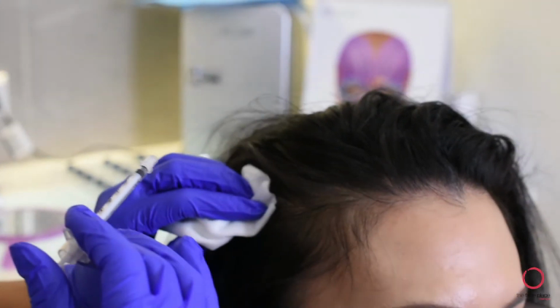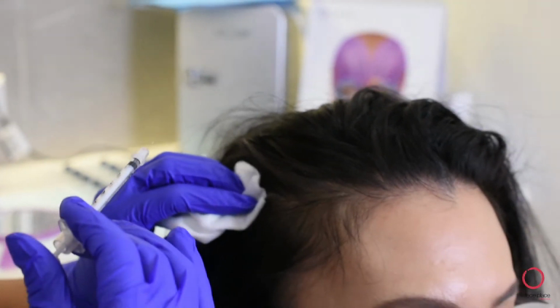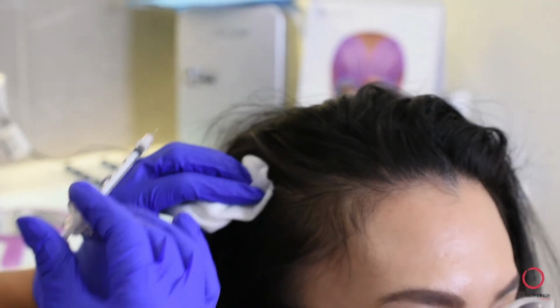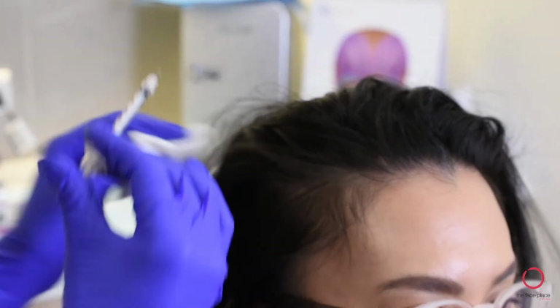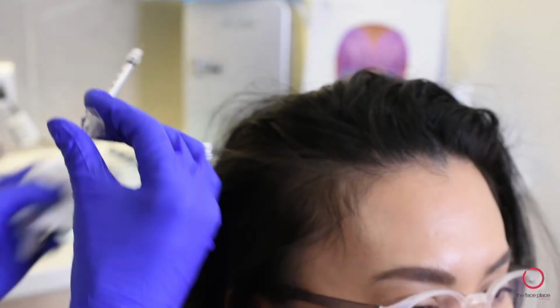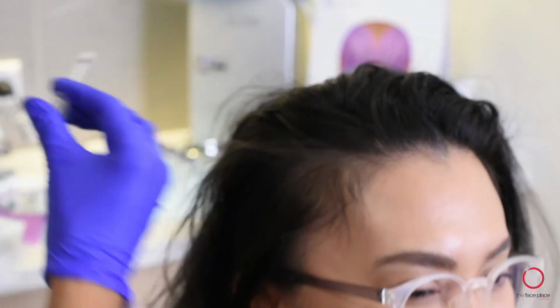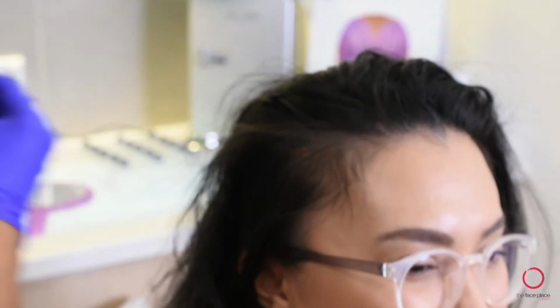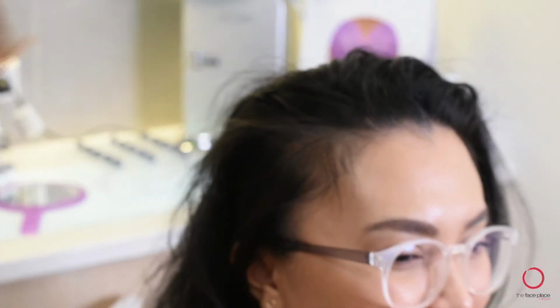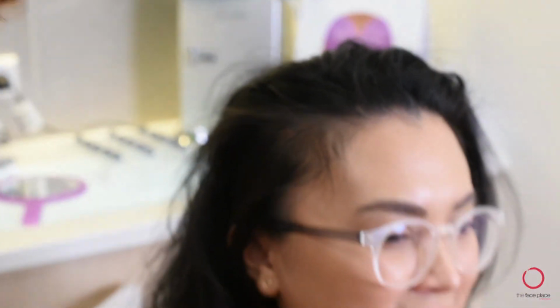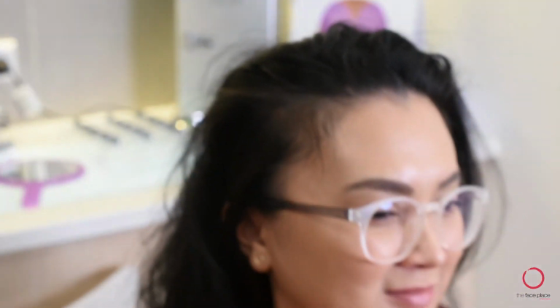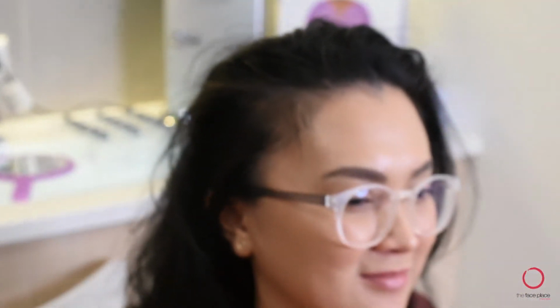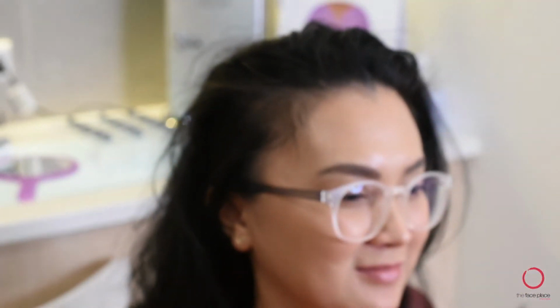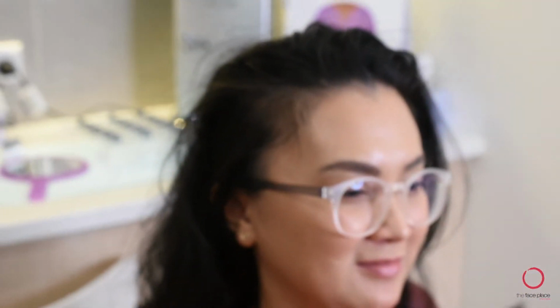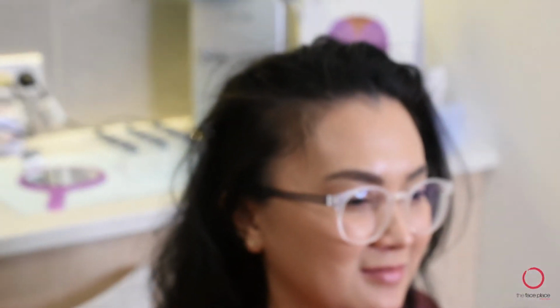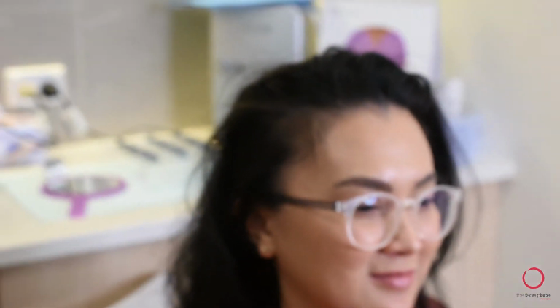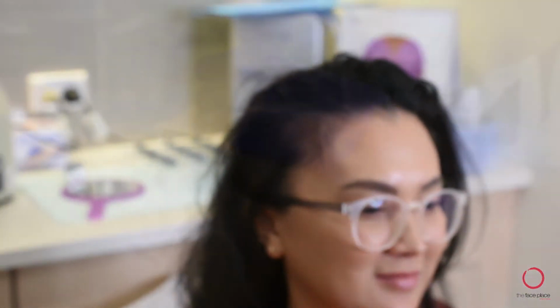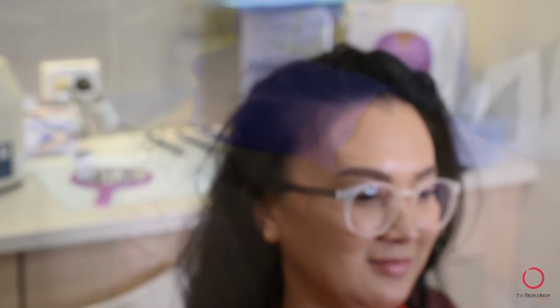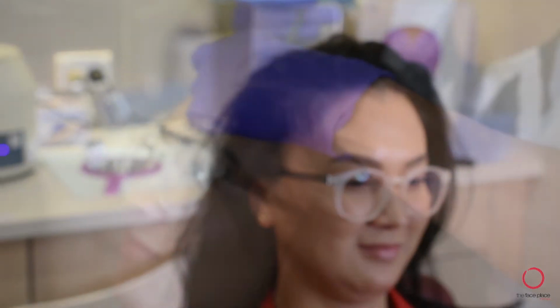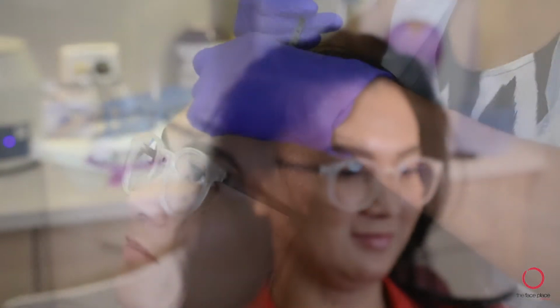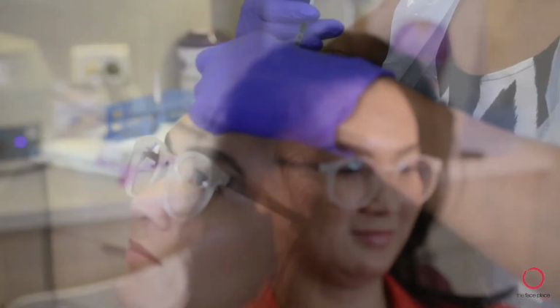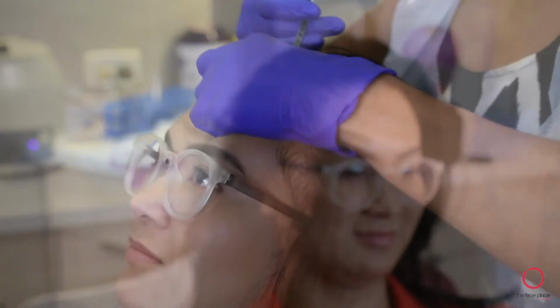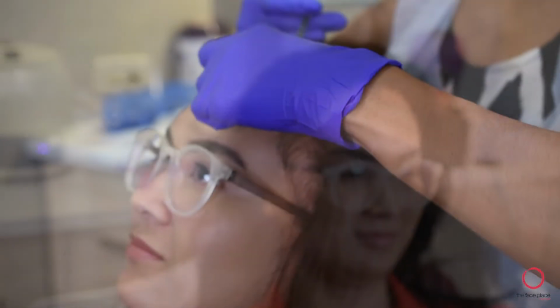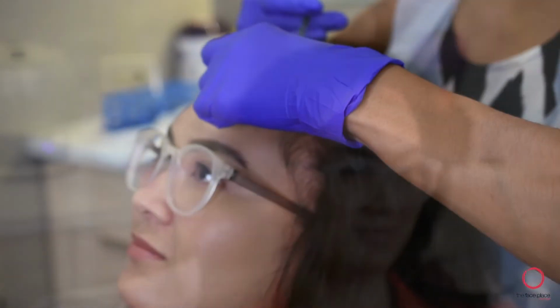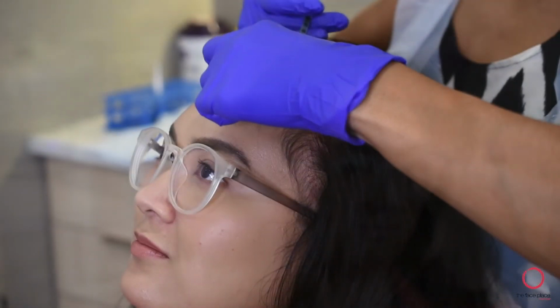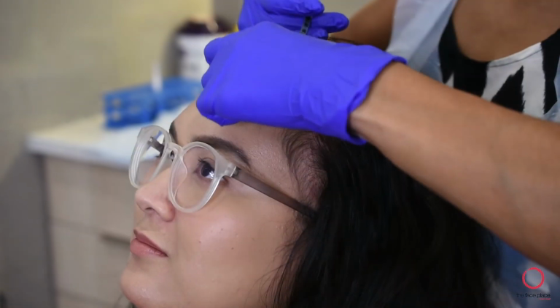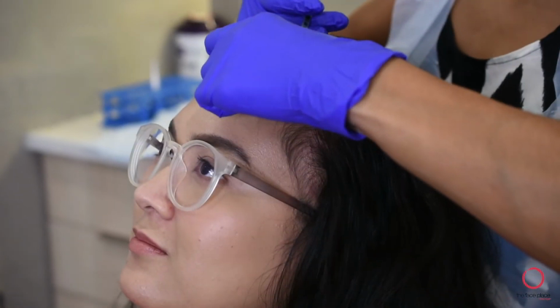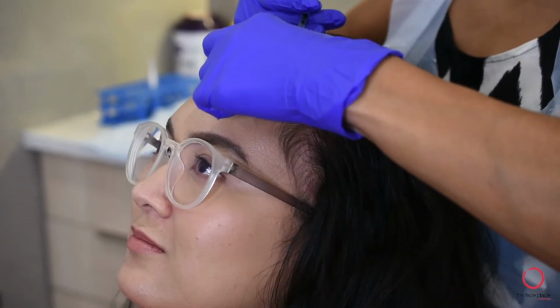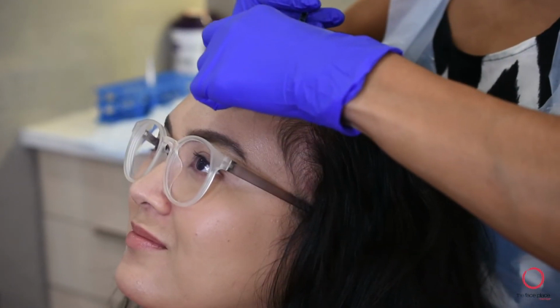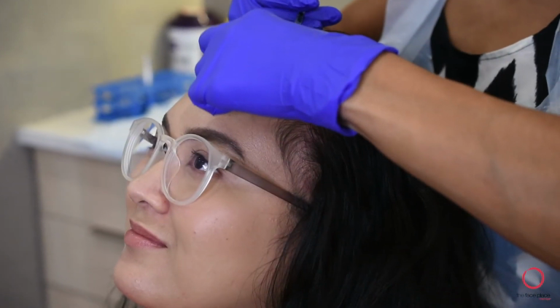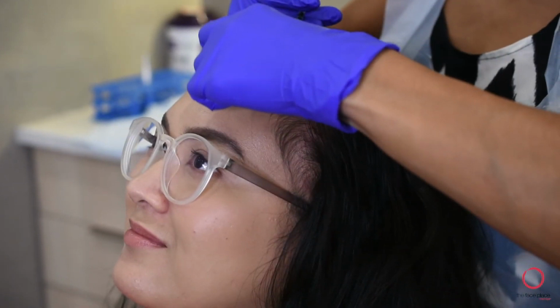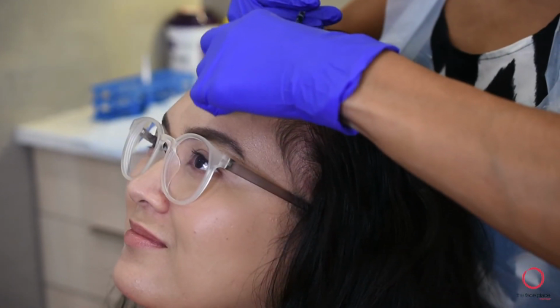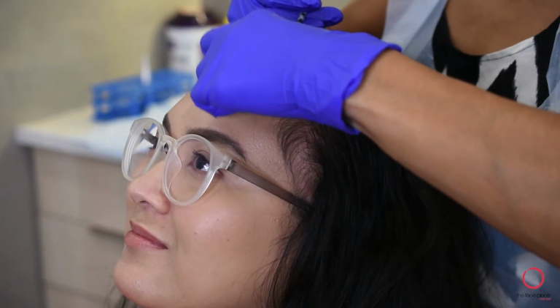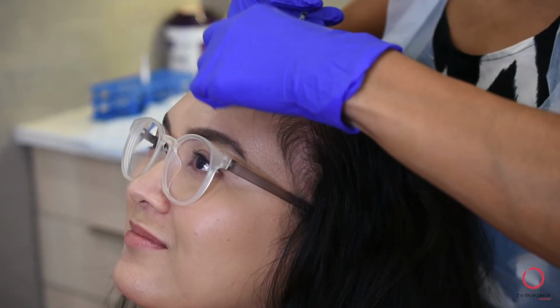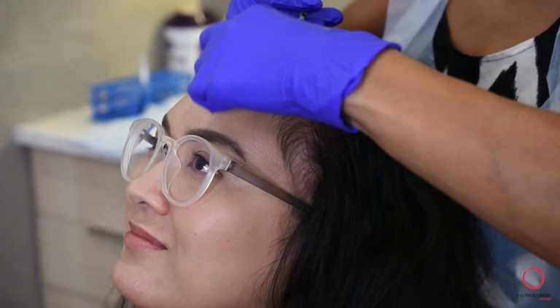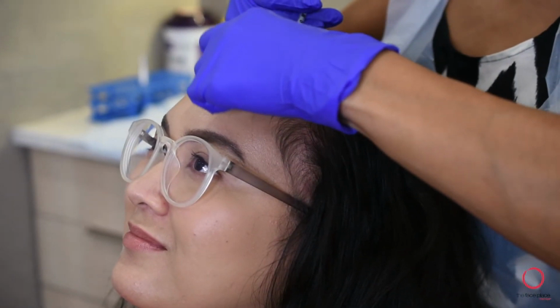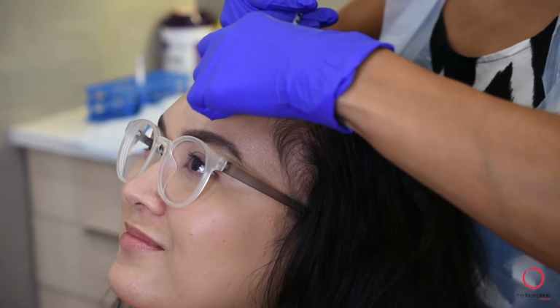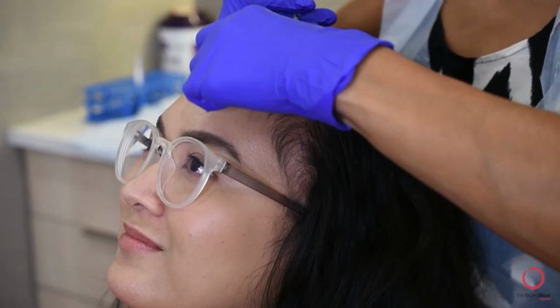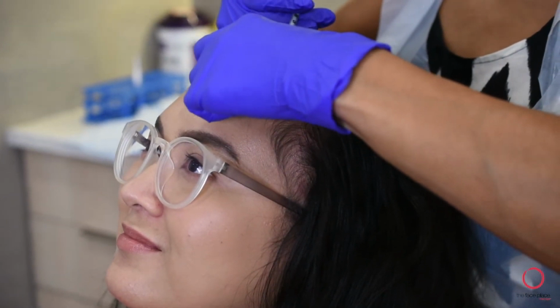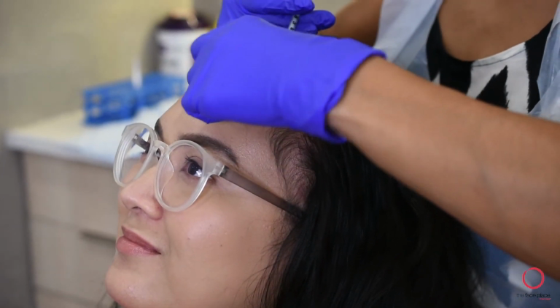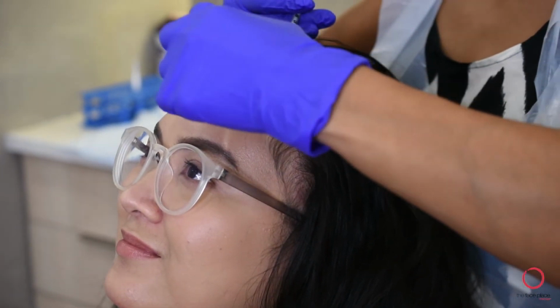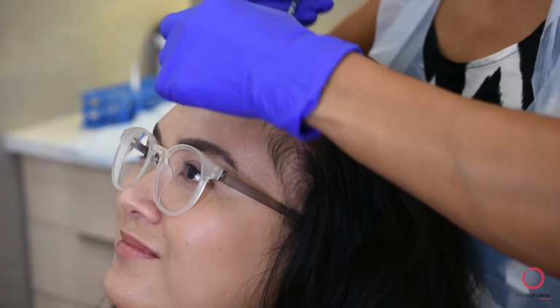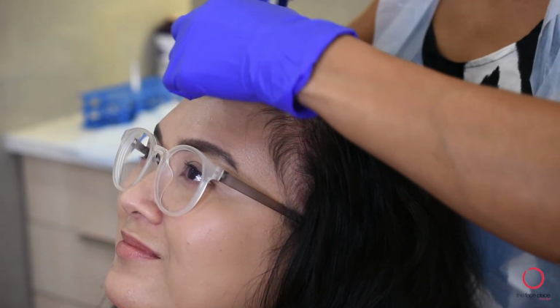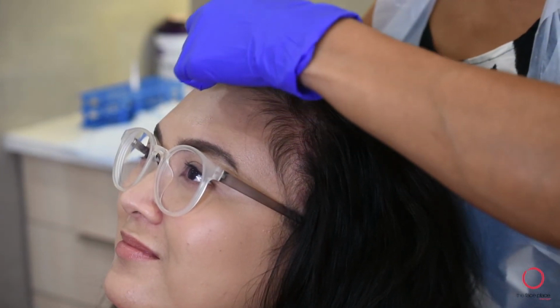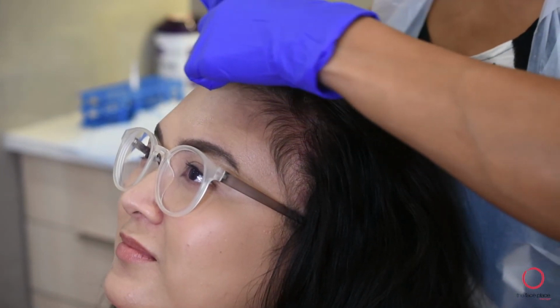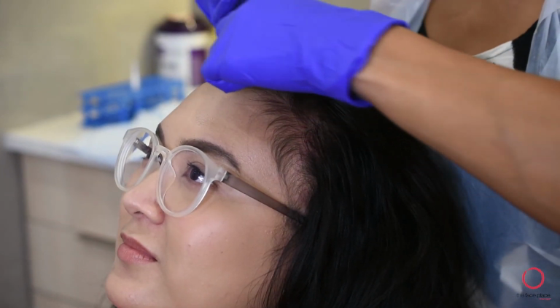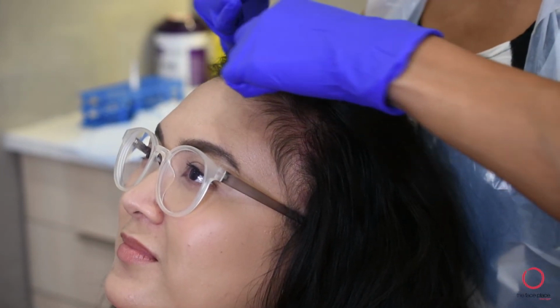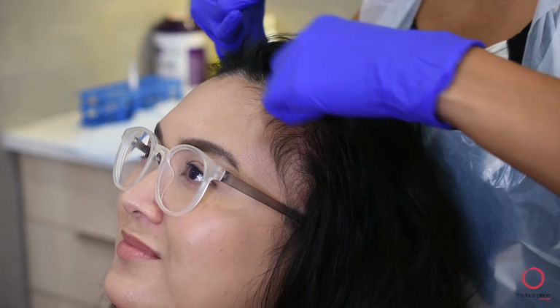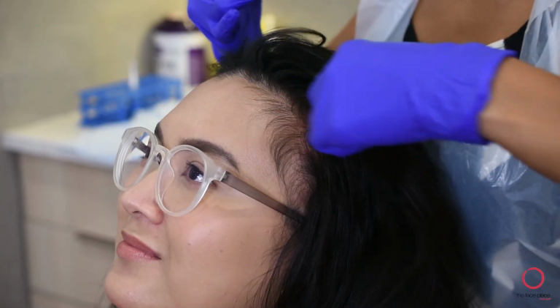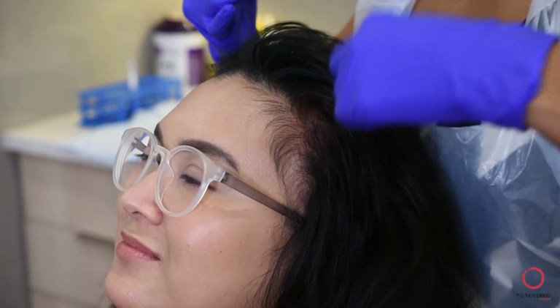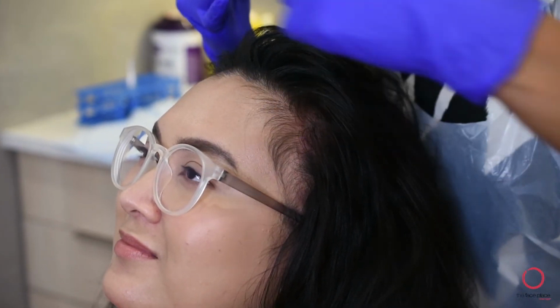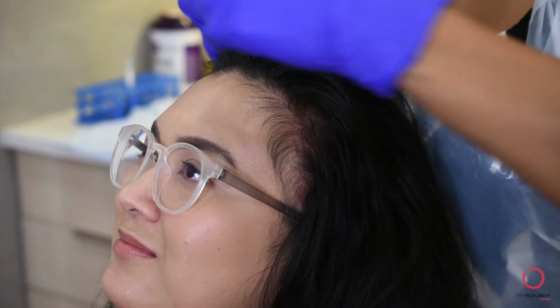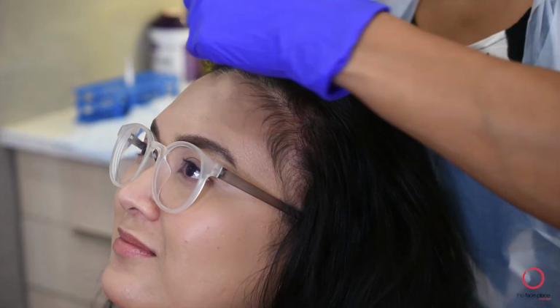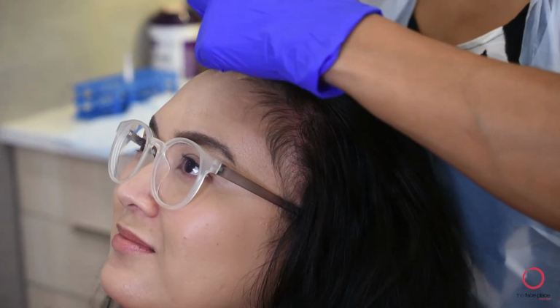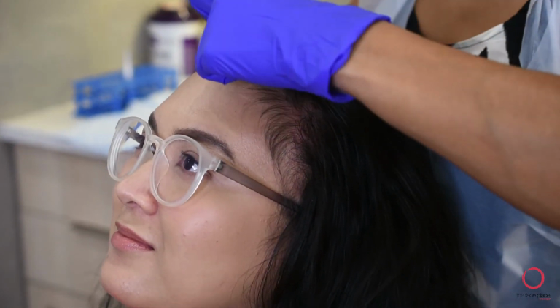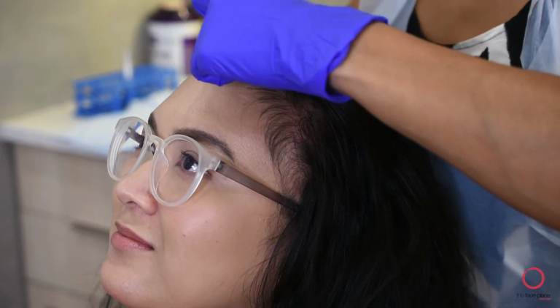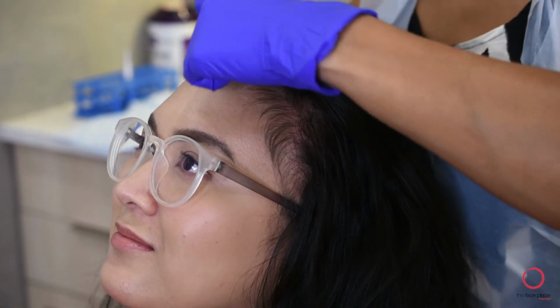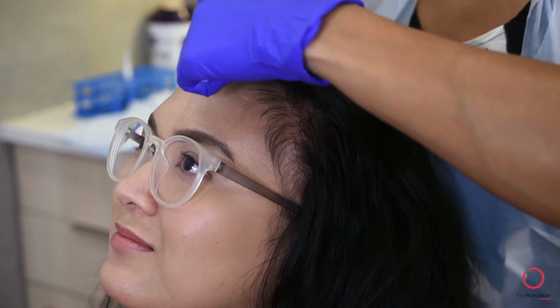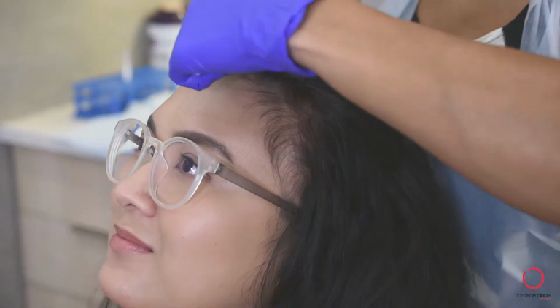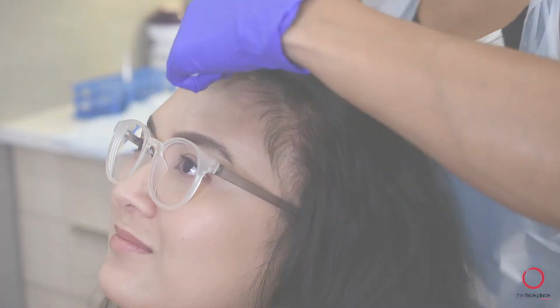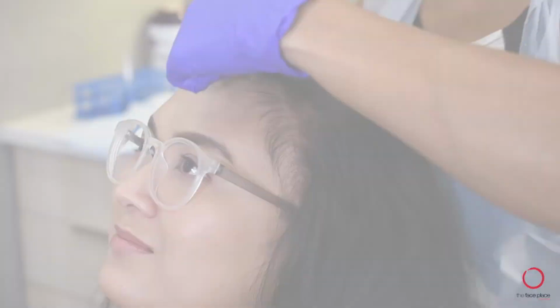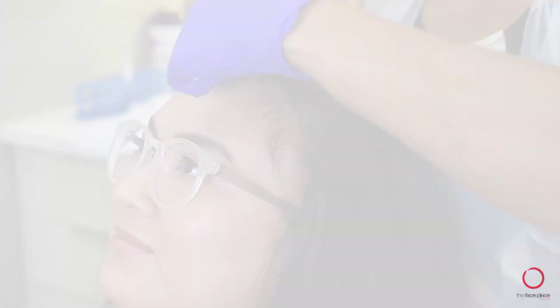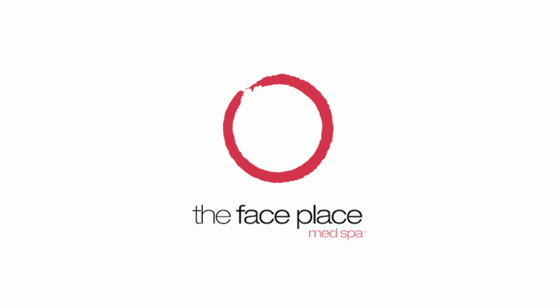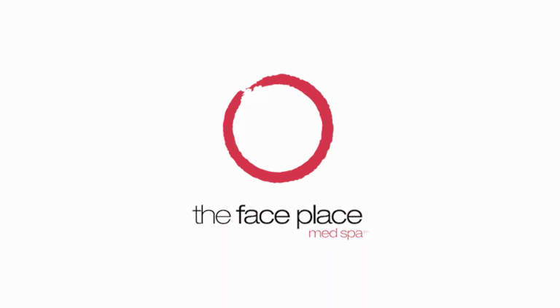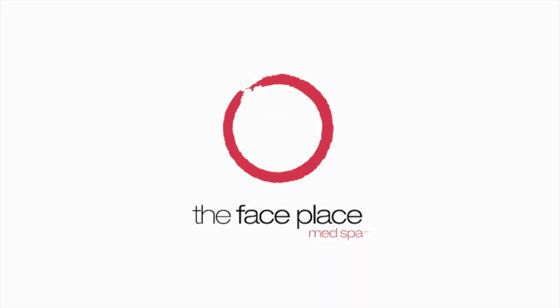This is Marjorie's second treatment. We will keep you posted on her results throughout the year. Thanks for watching — I look forward to treating you in clinic.